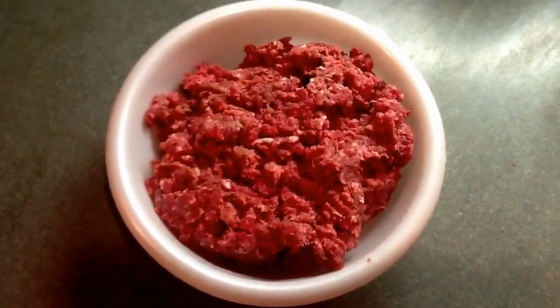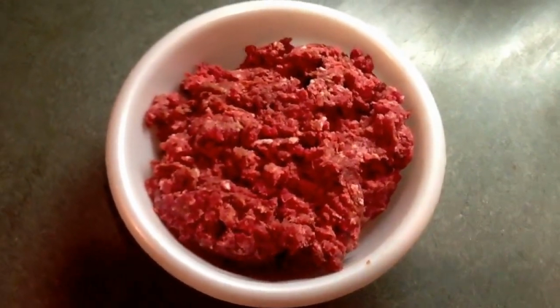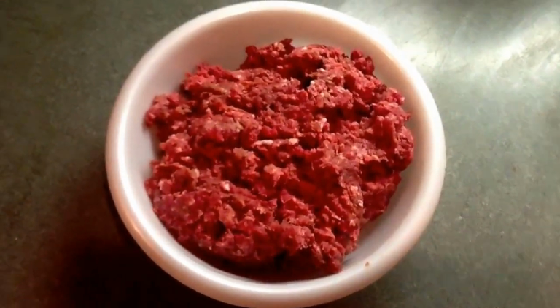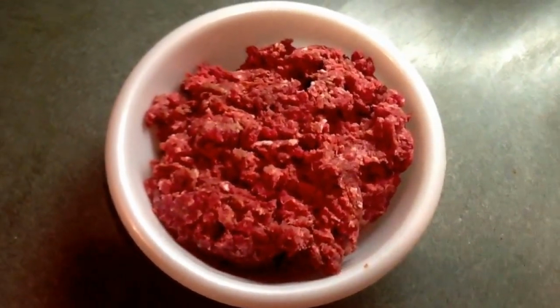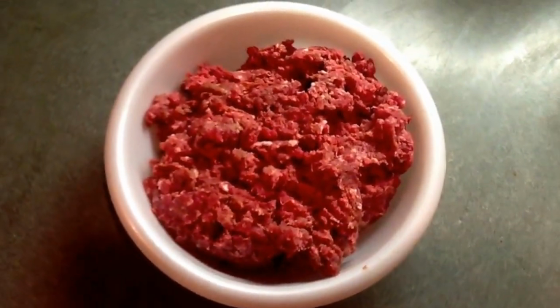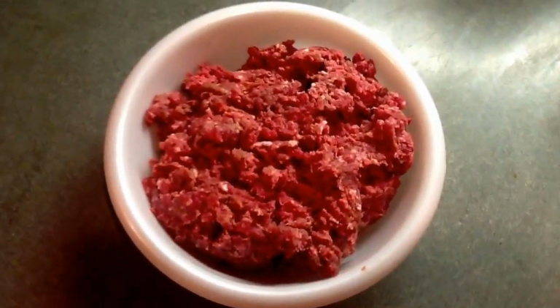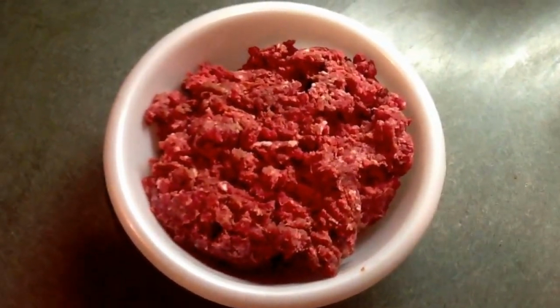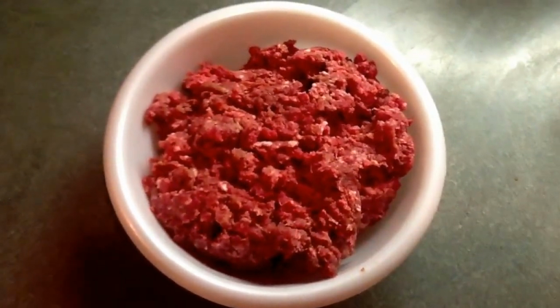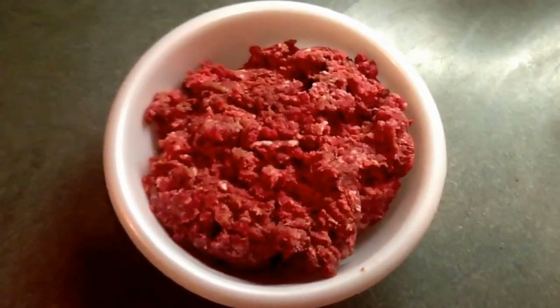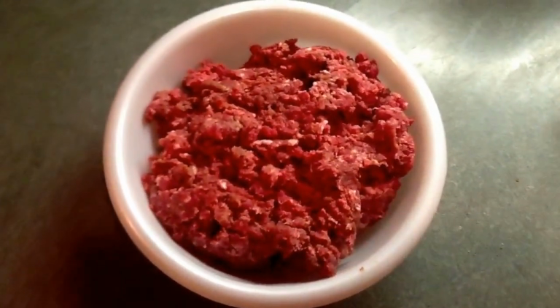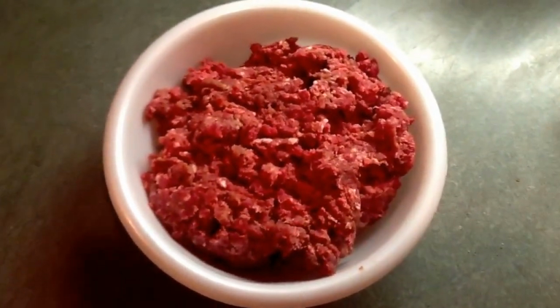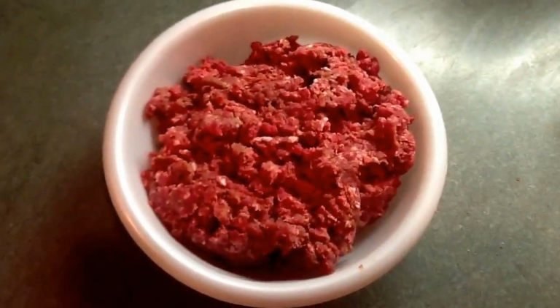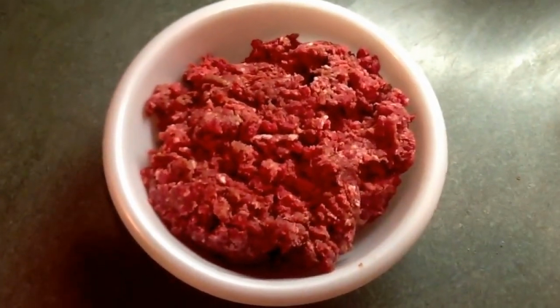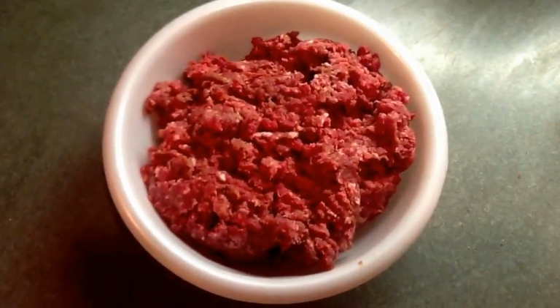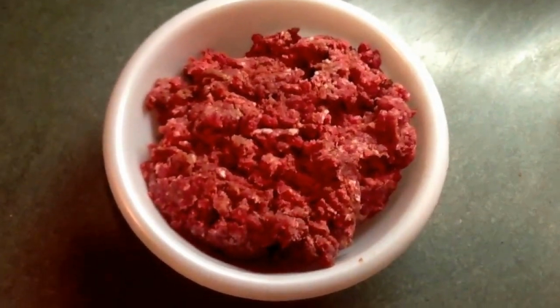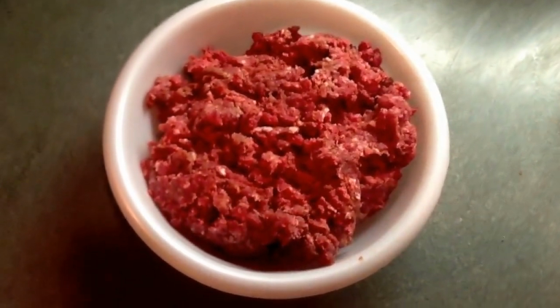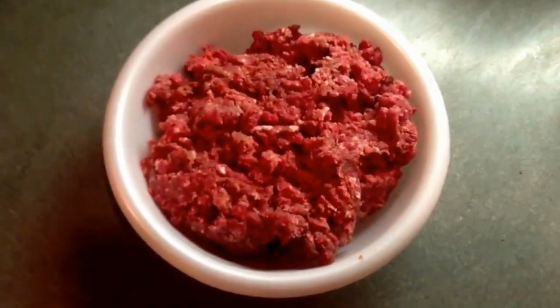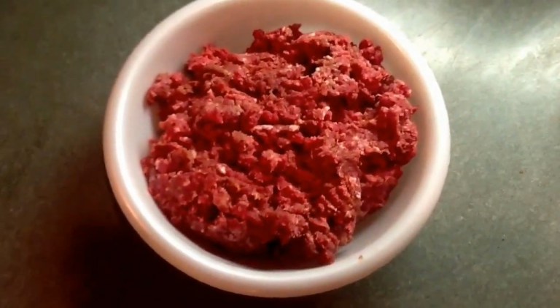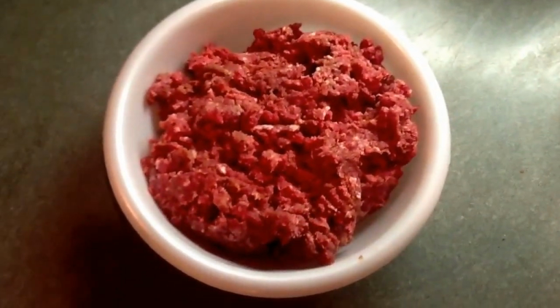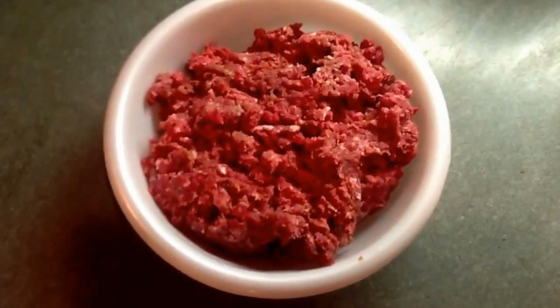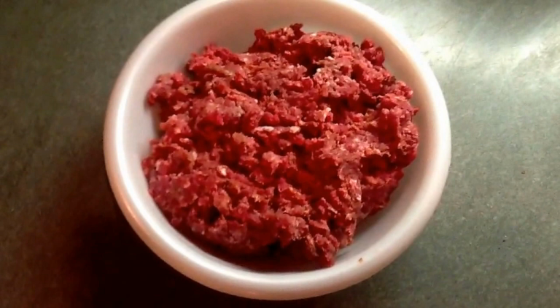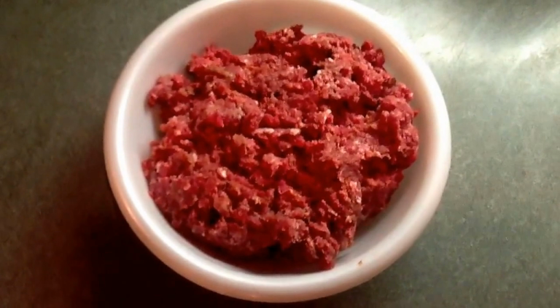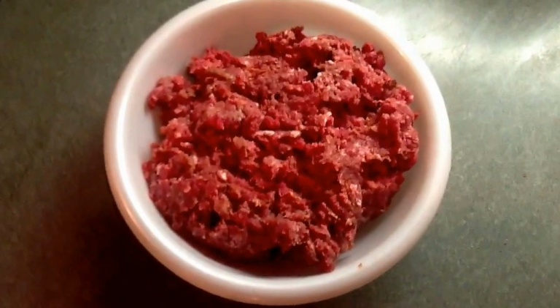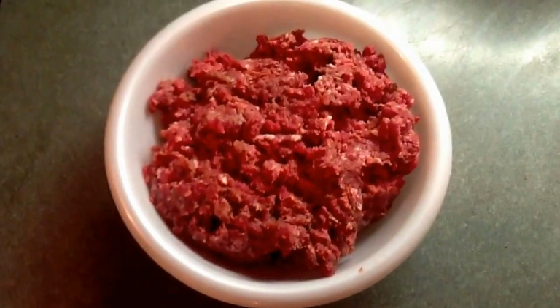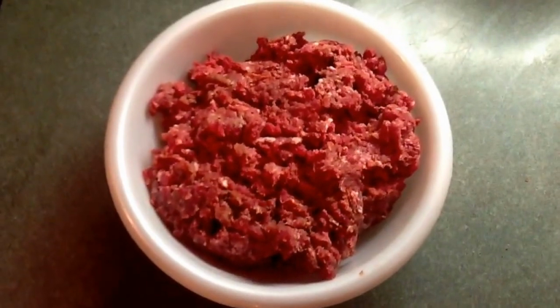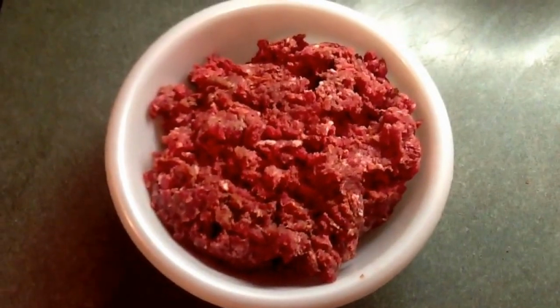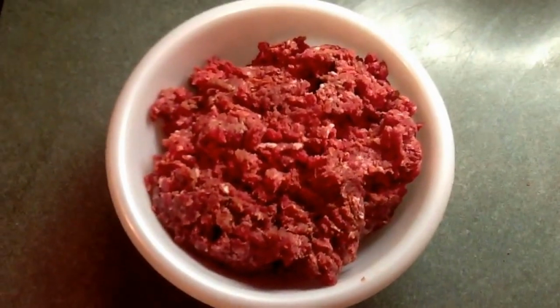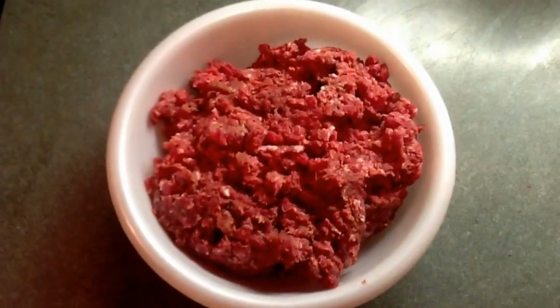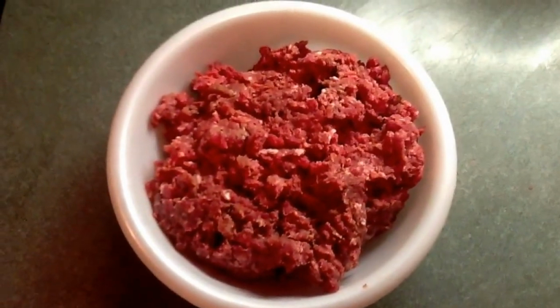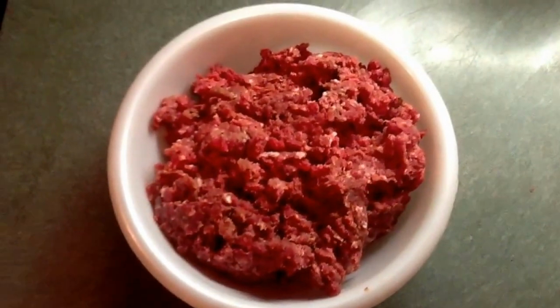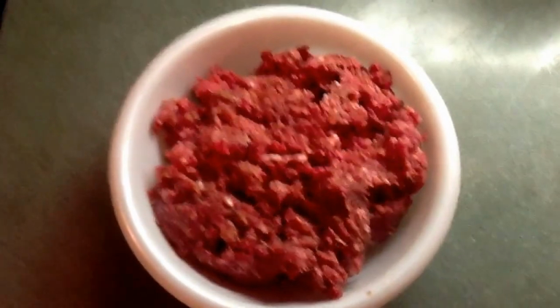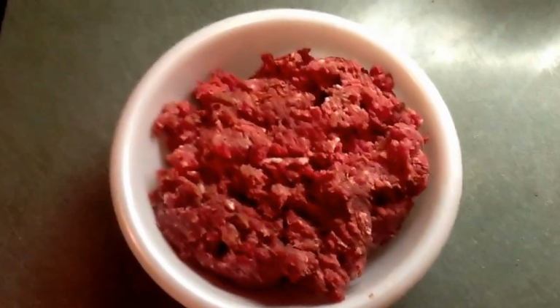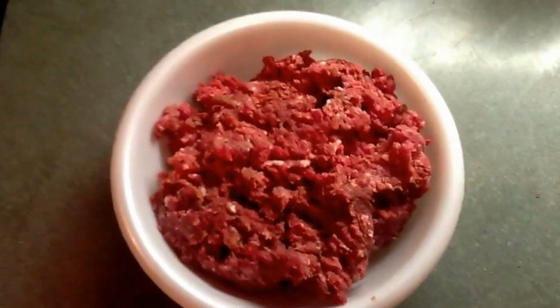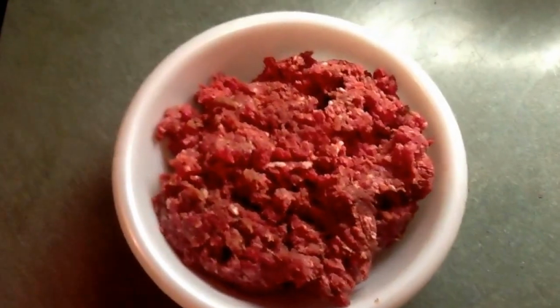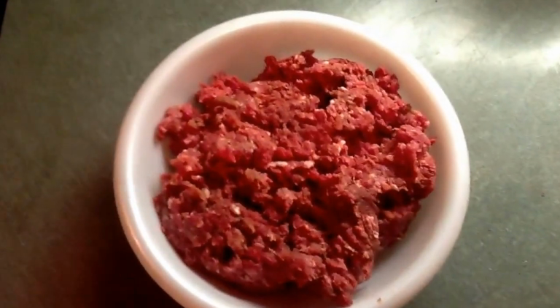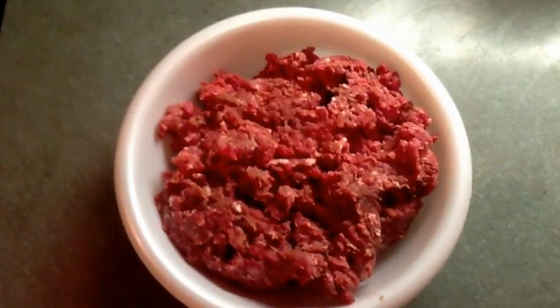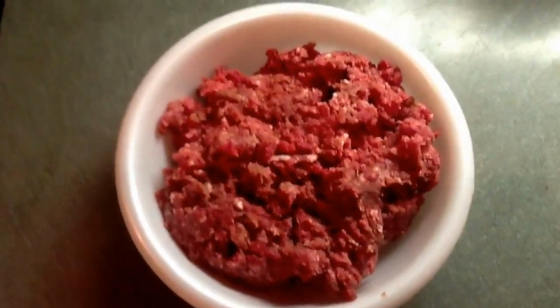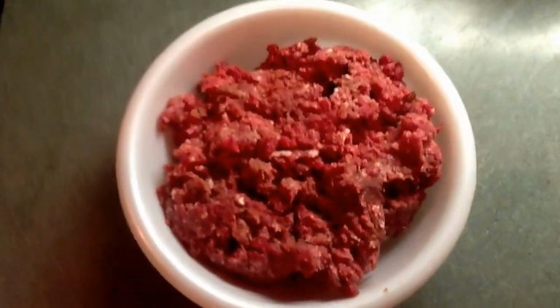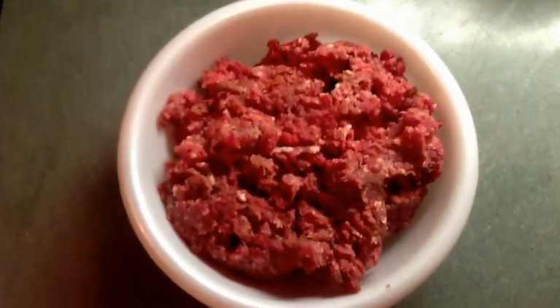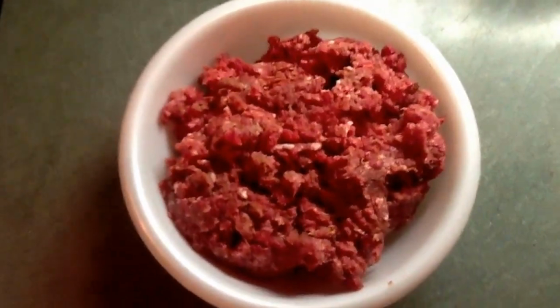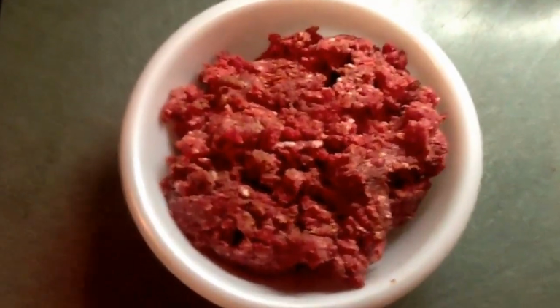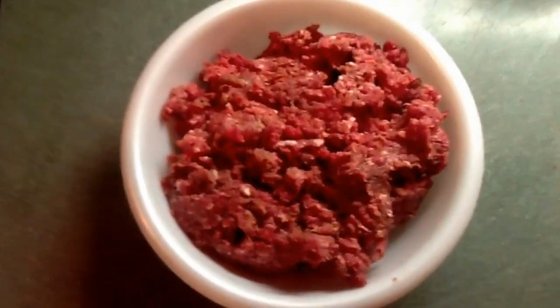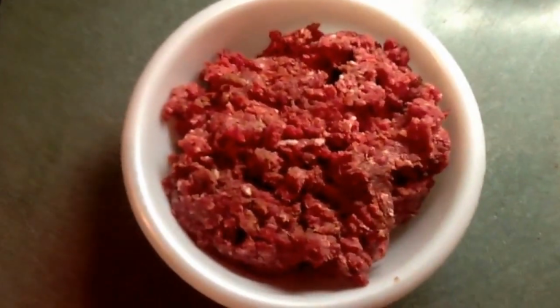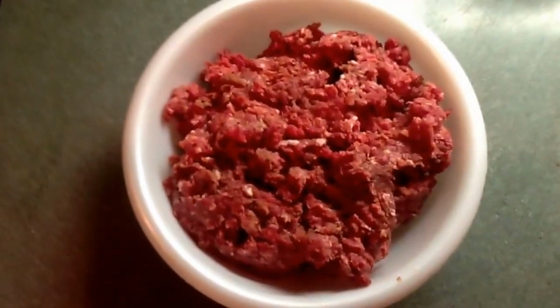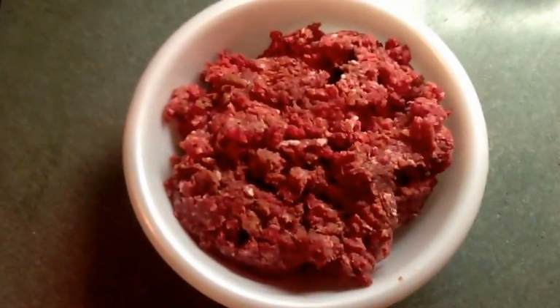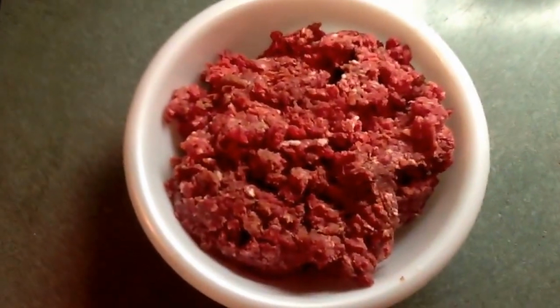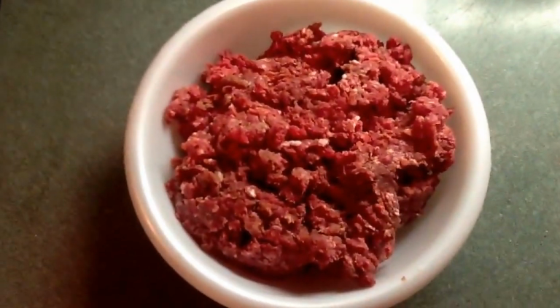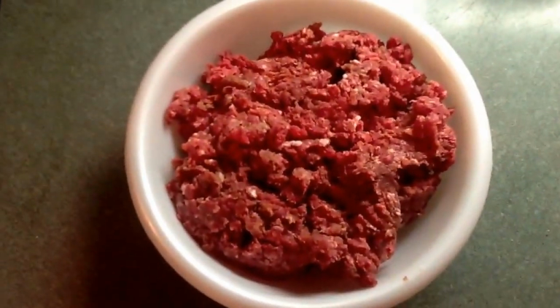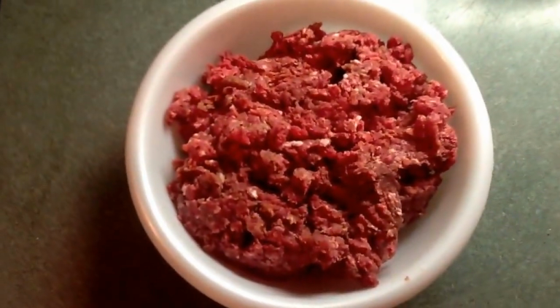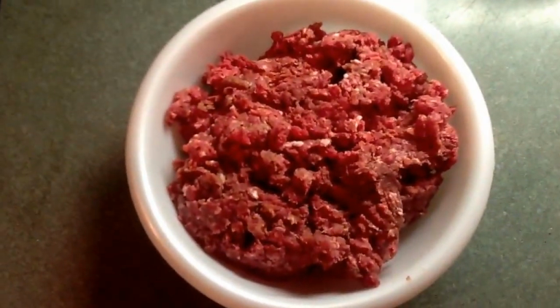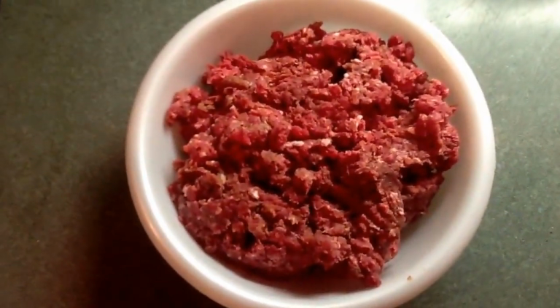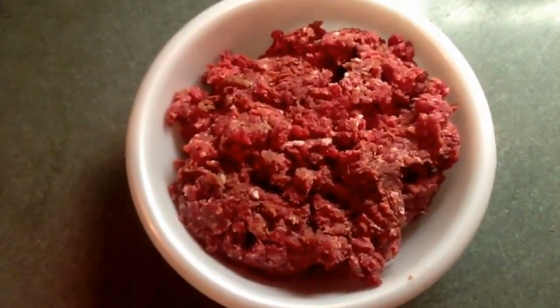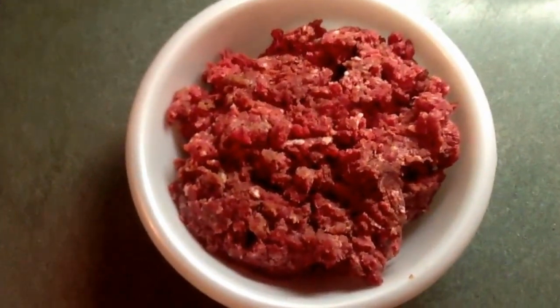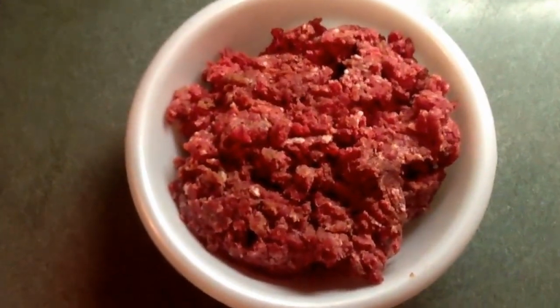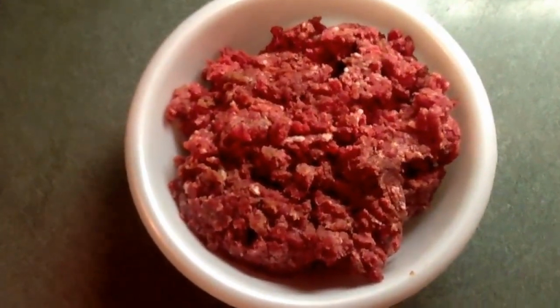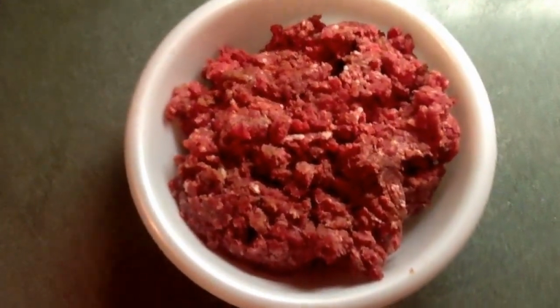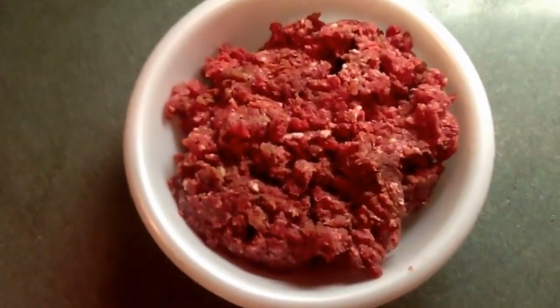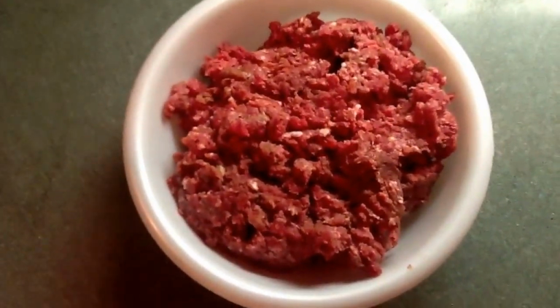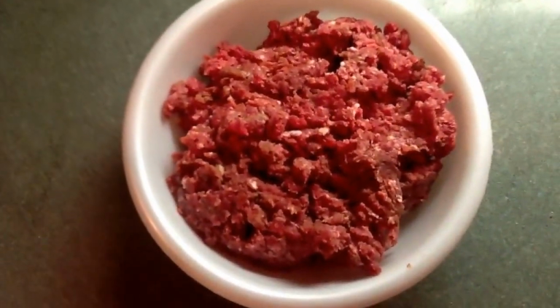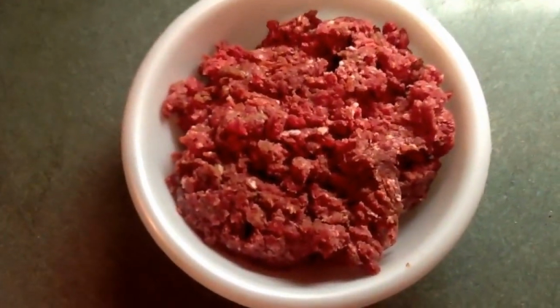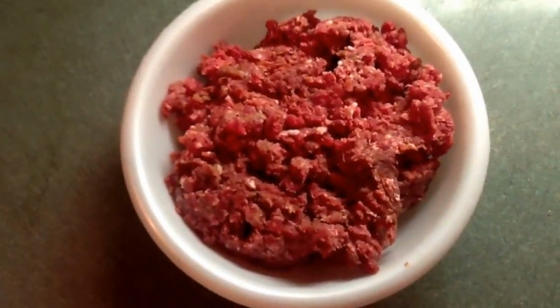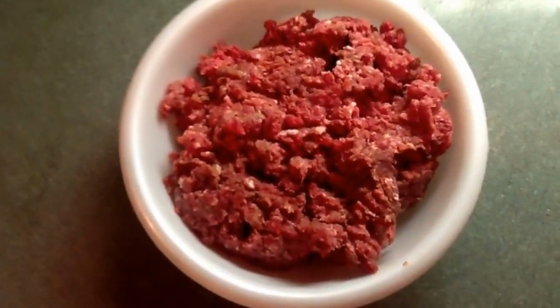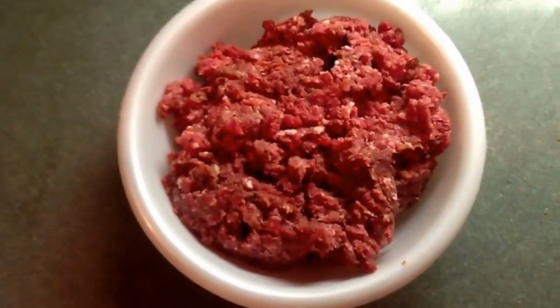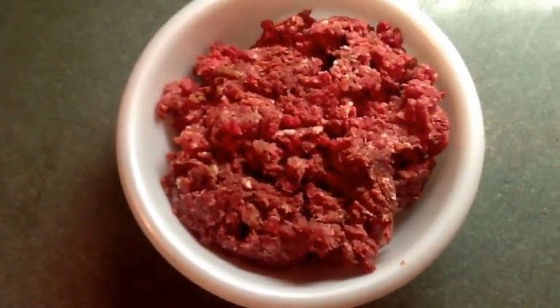Today's recipe is venison salami. Man, this is gonna be some good stuff.